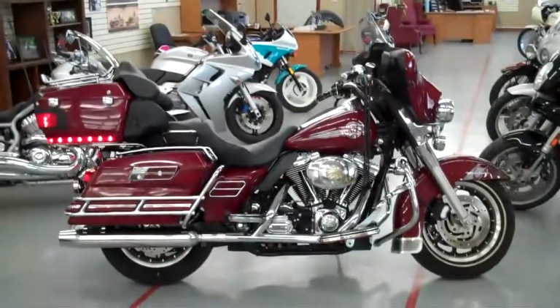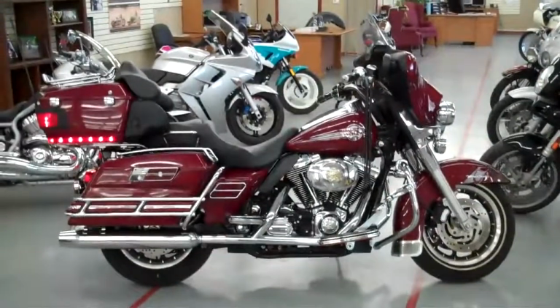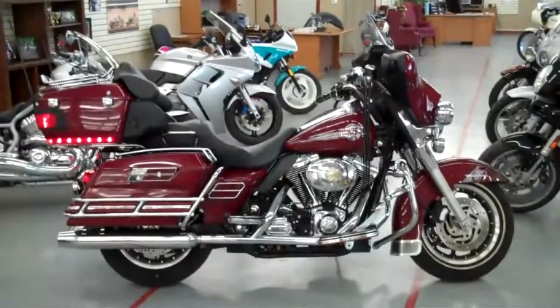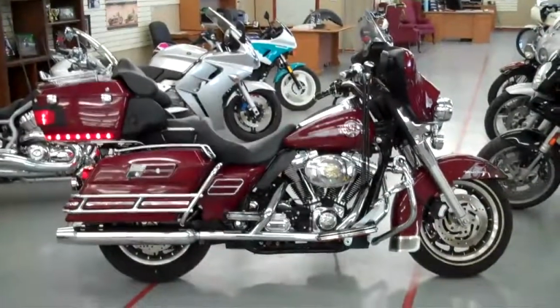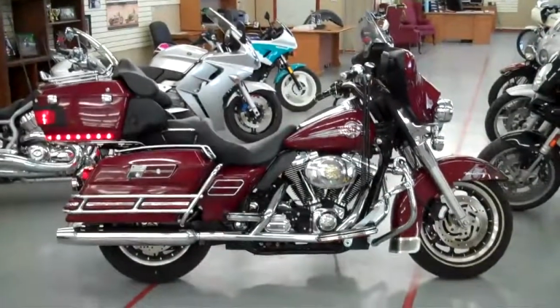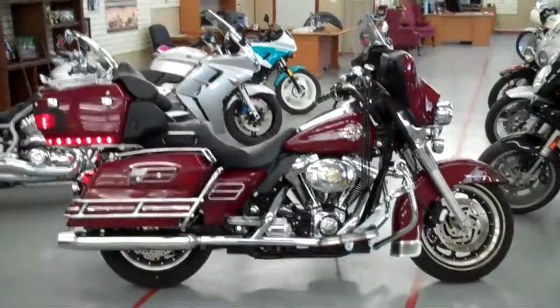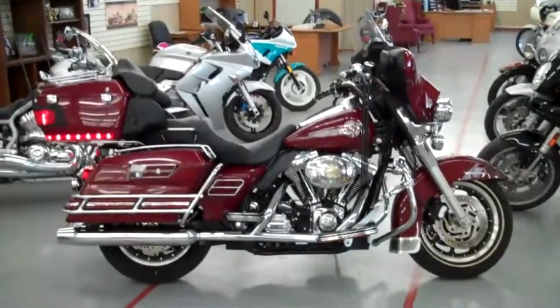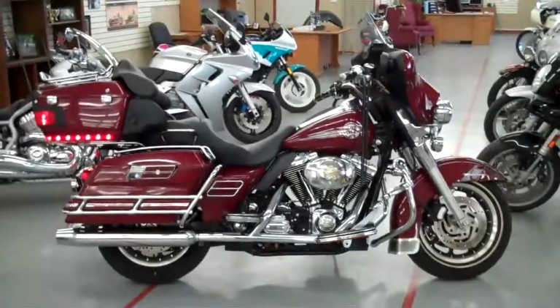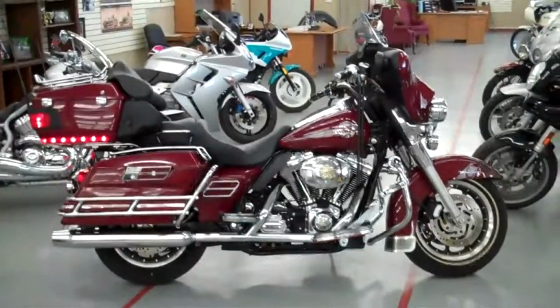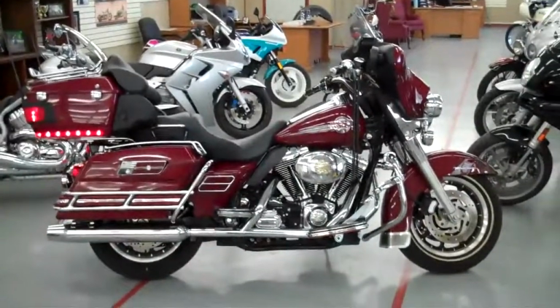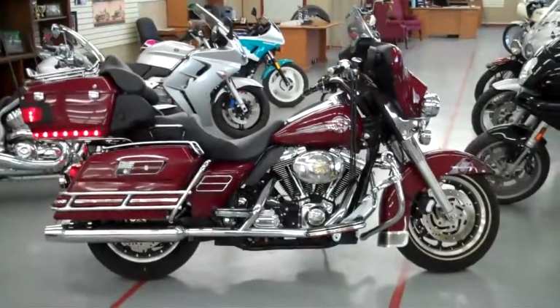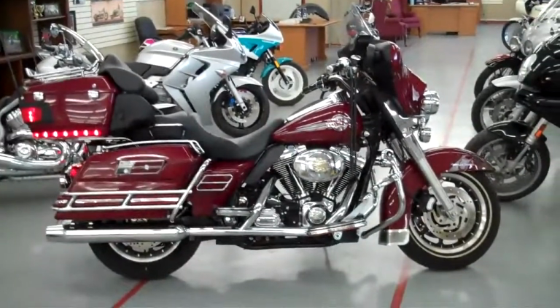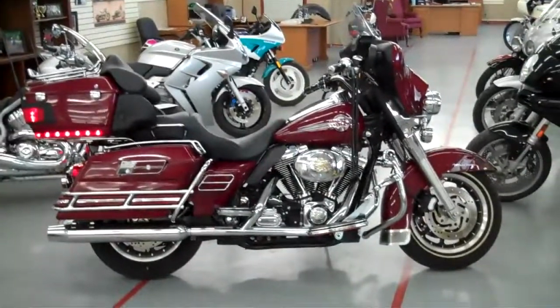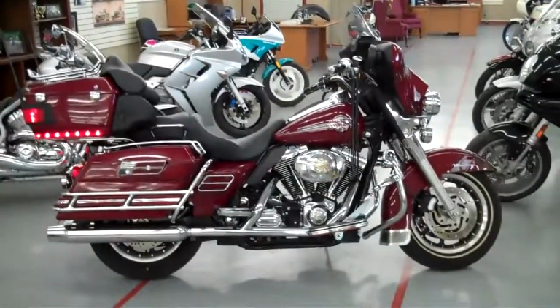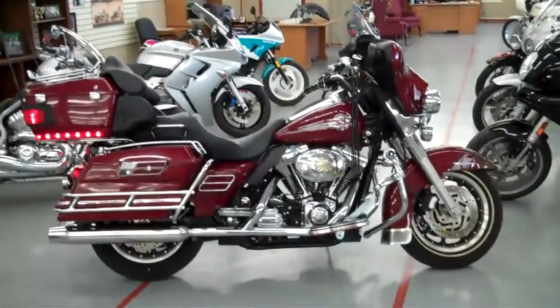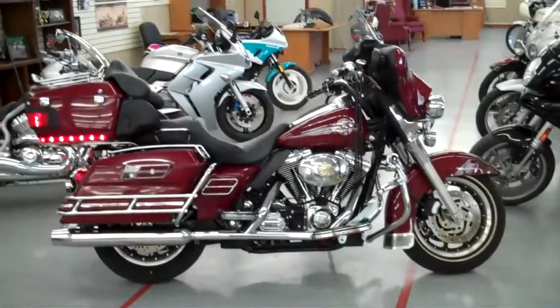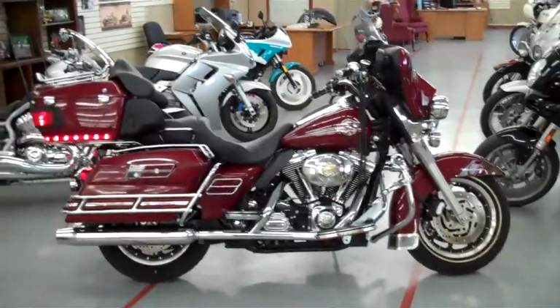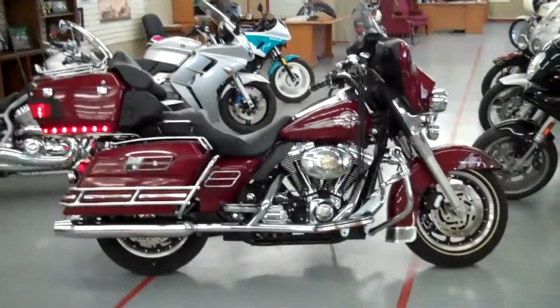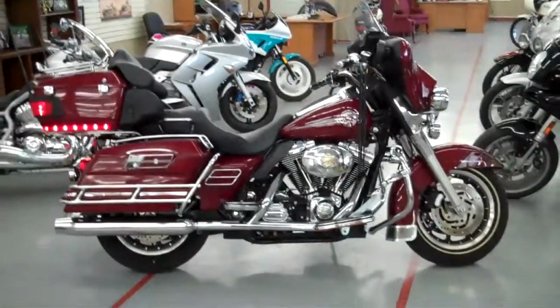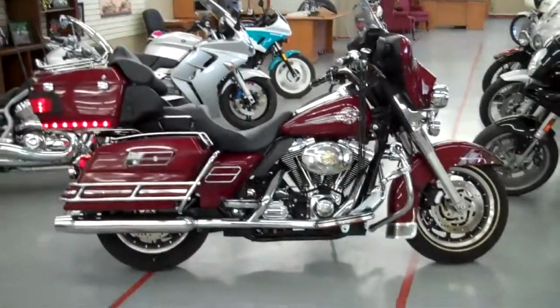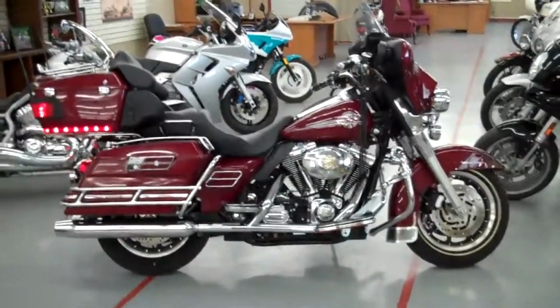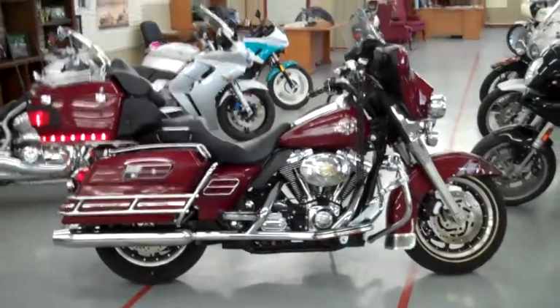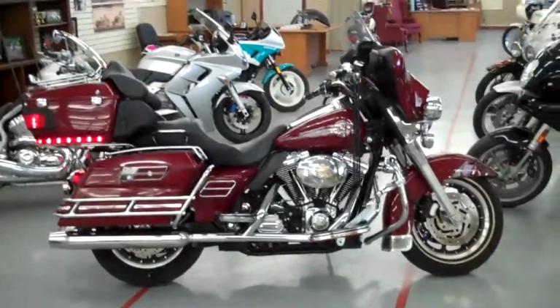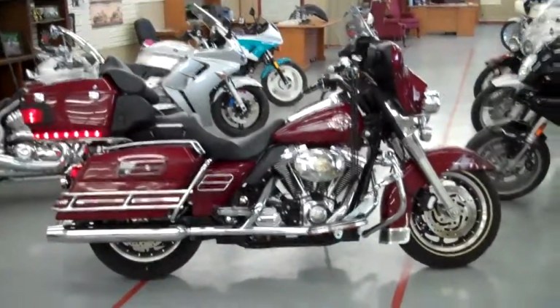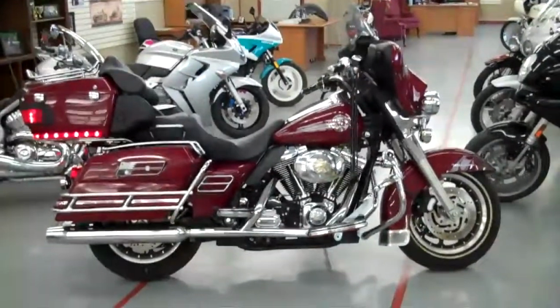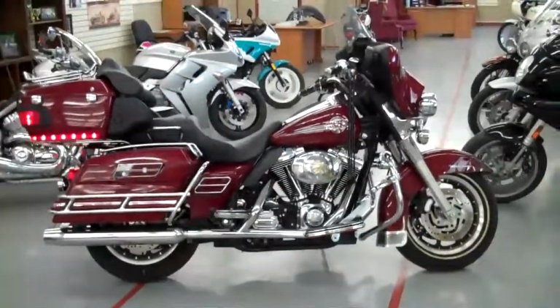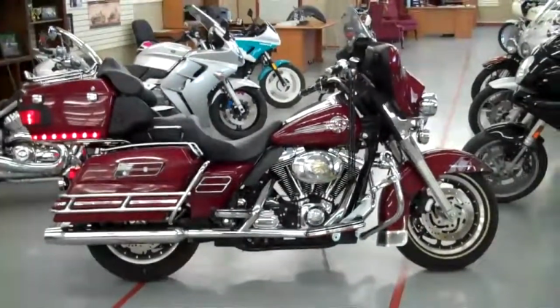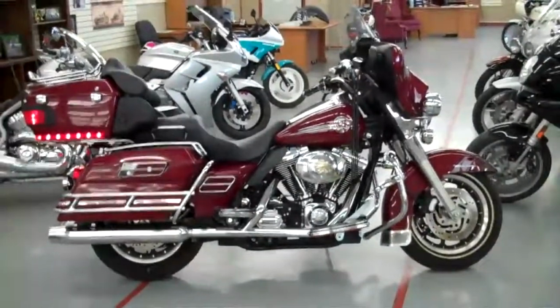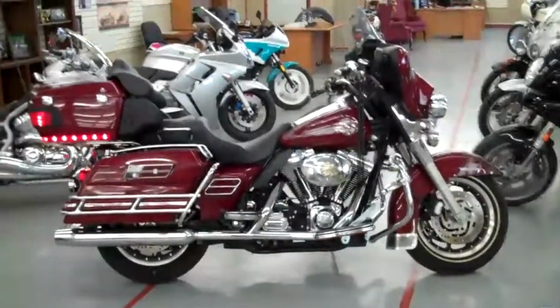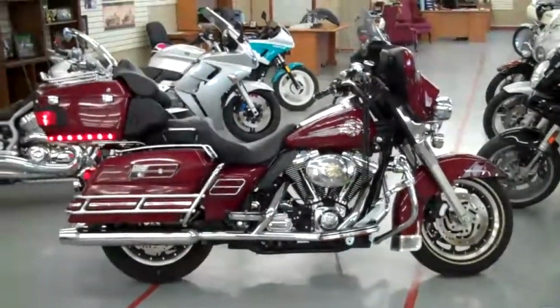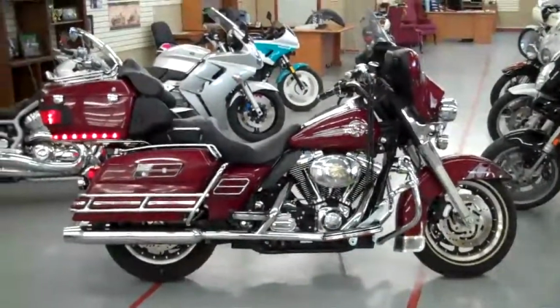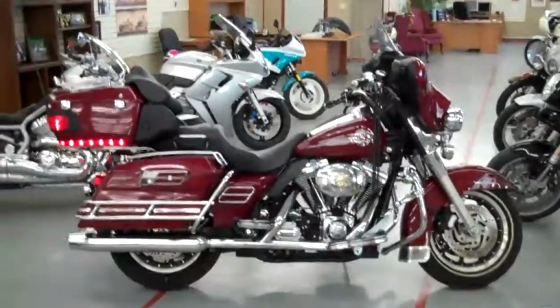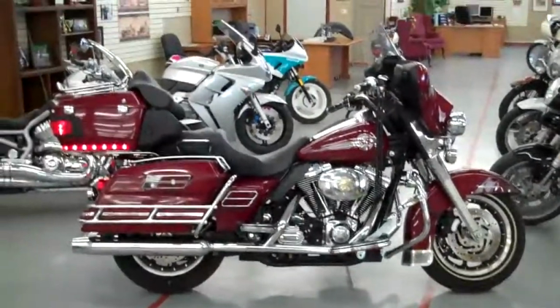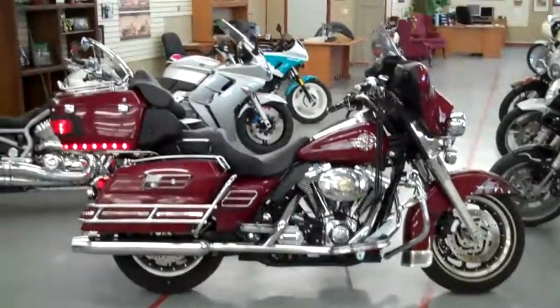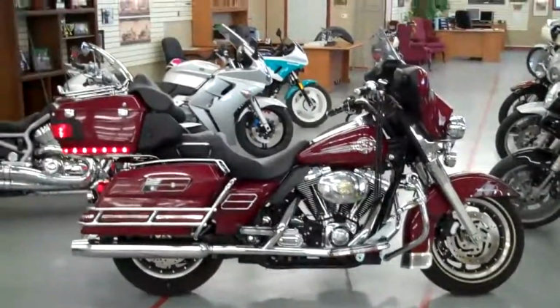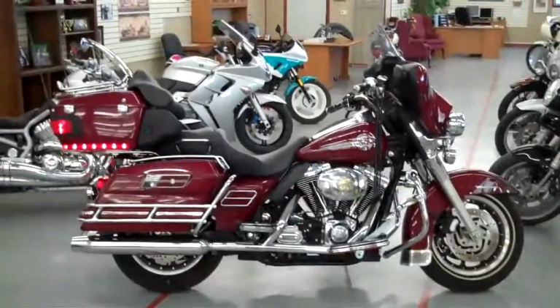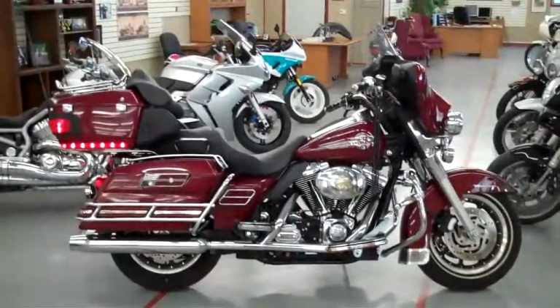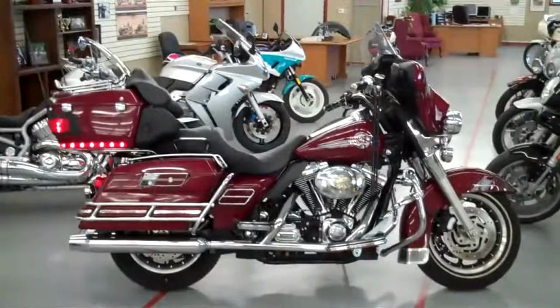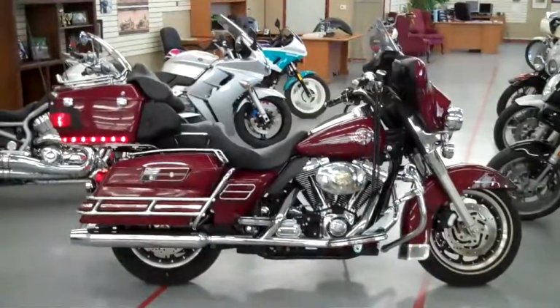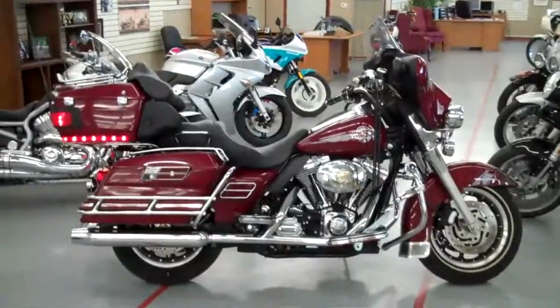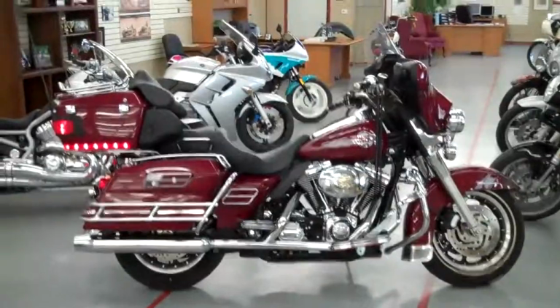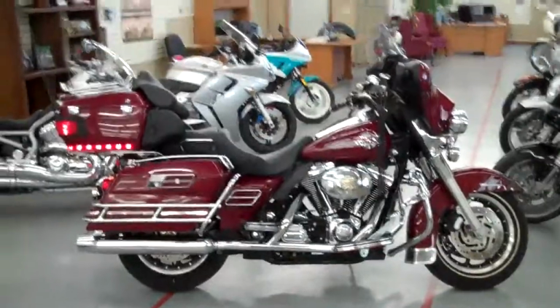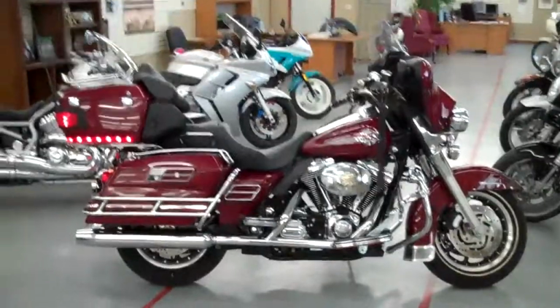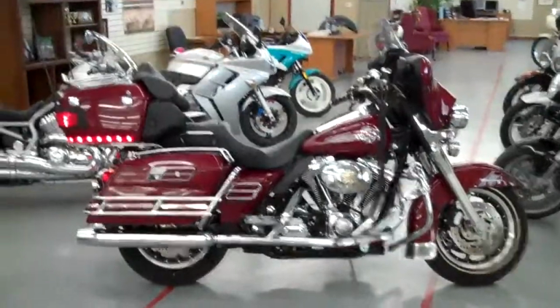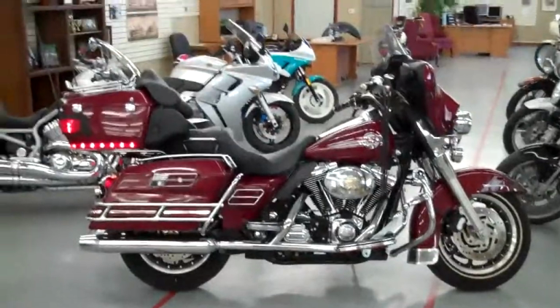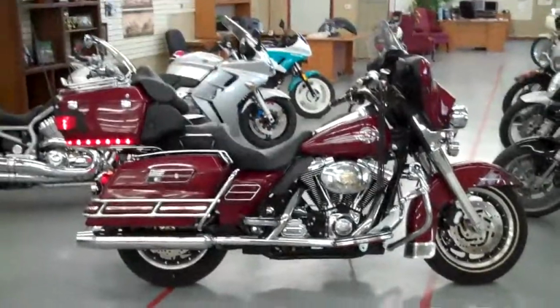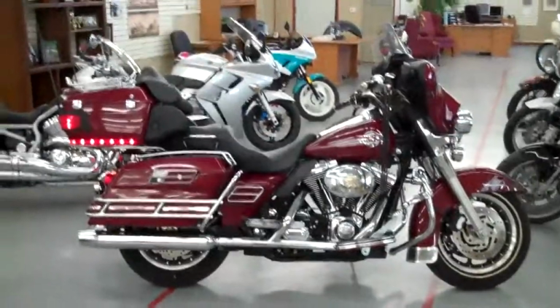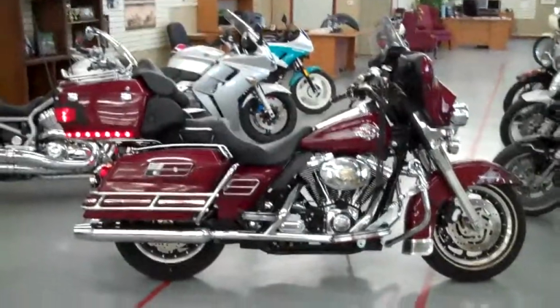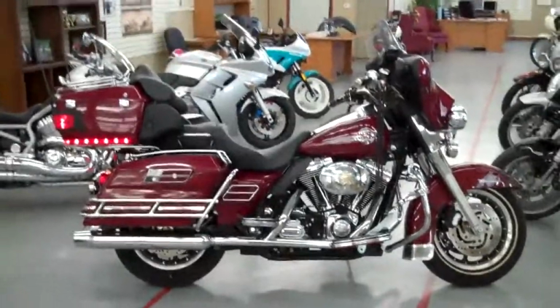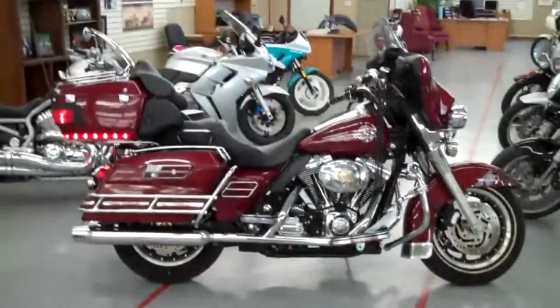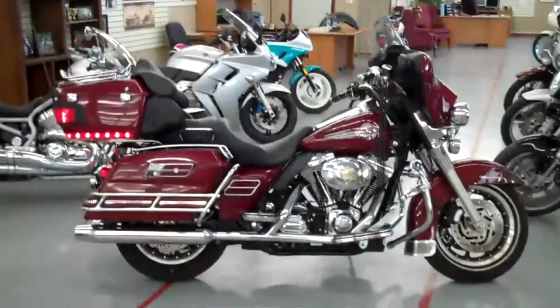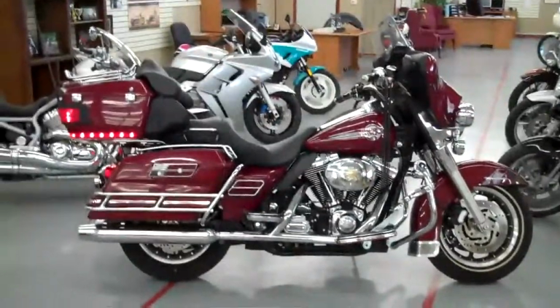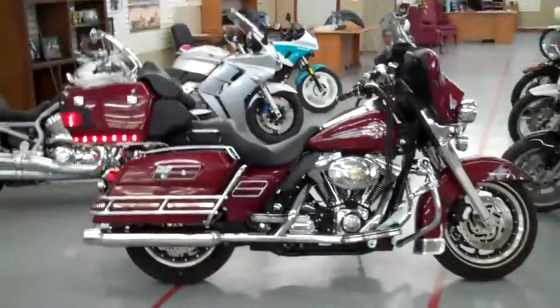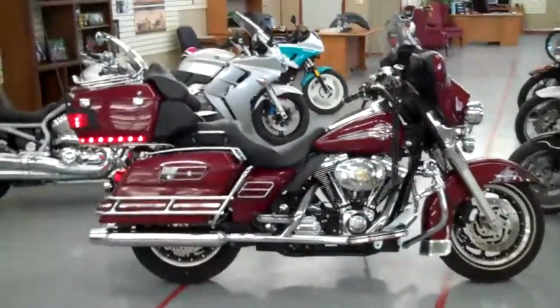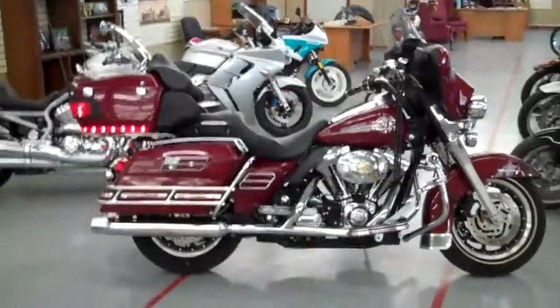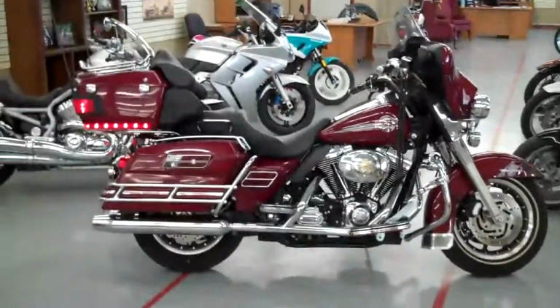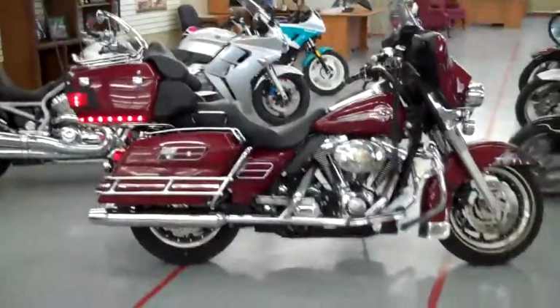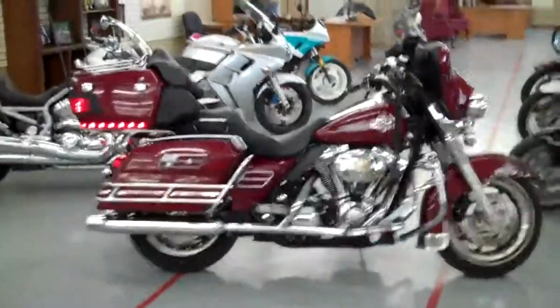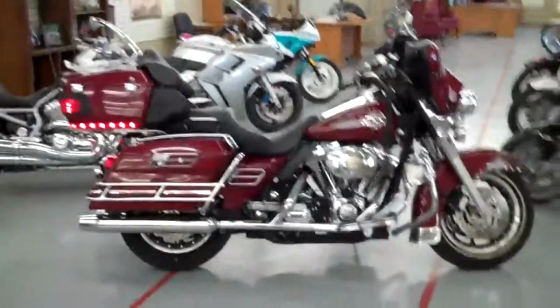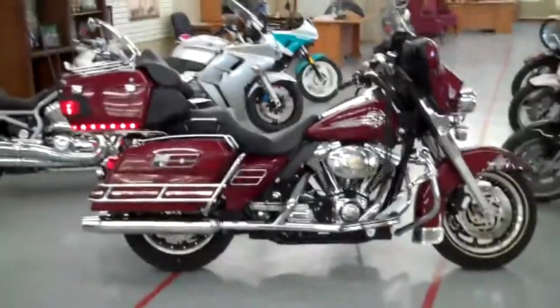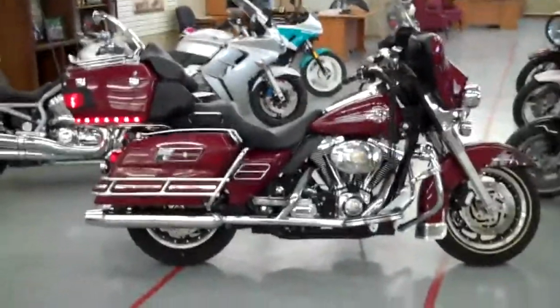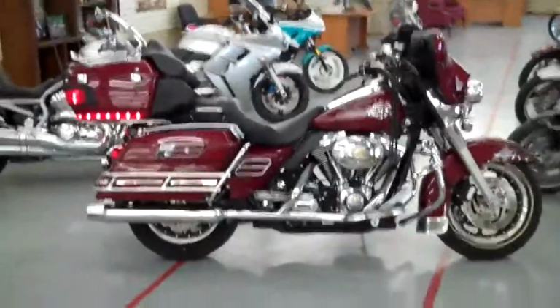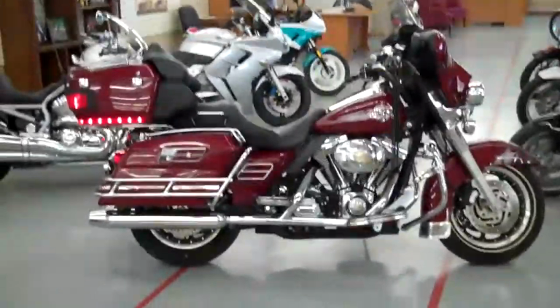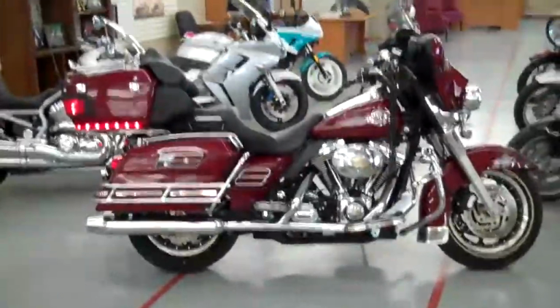Good Harley. Once again, I'm Jeremiah Stone with Stone Motor Company and we appreciate you.